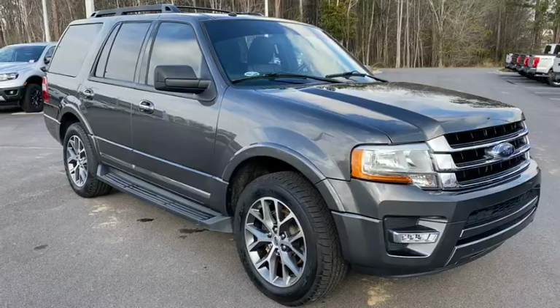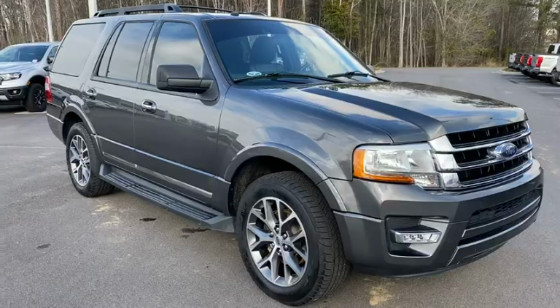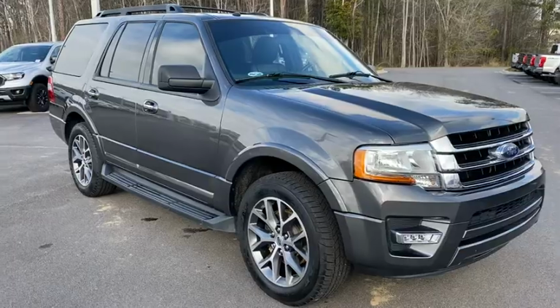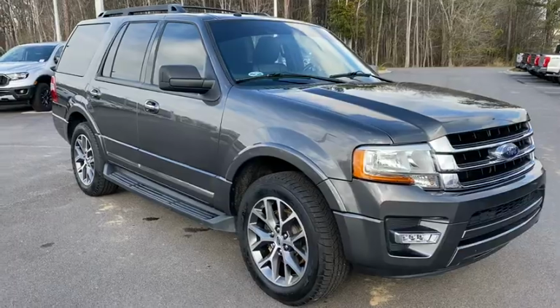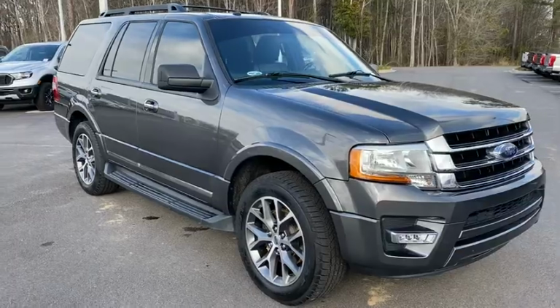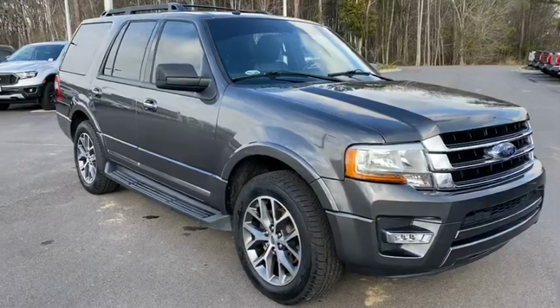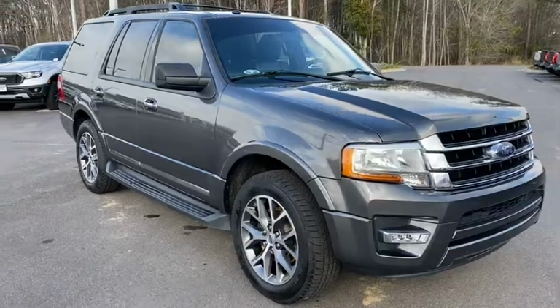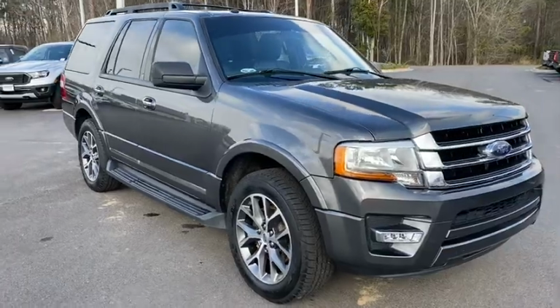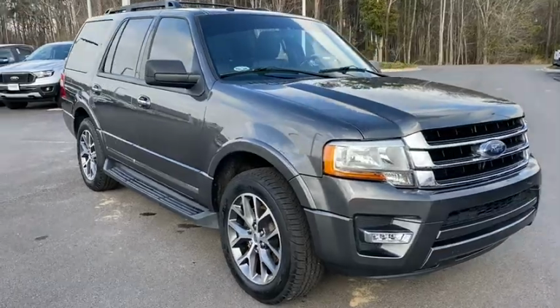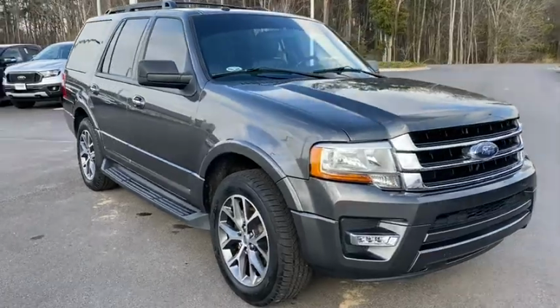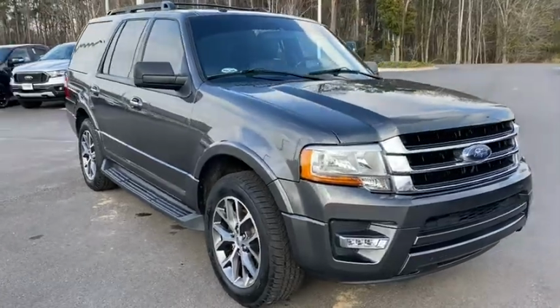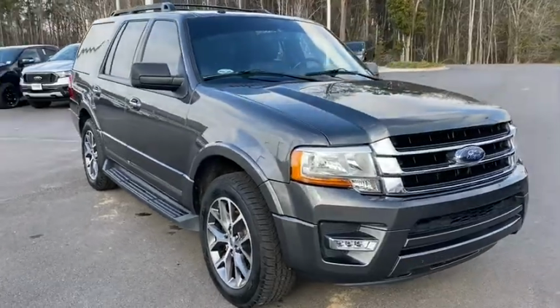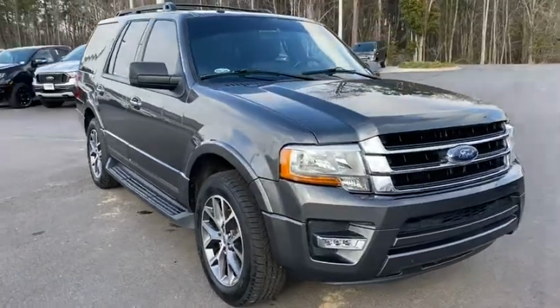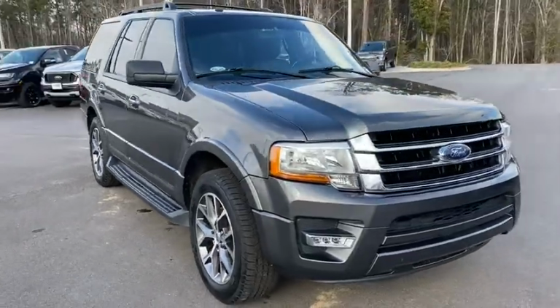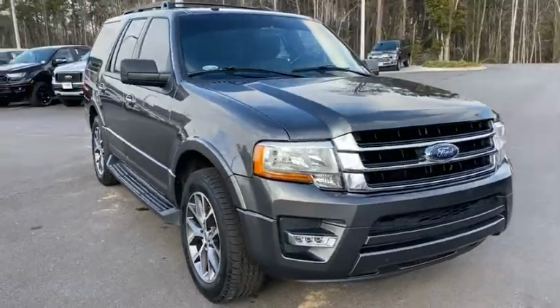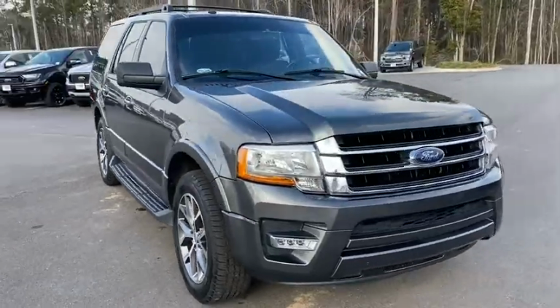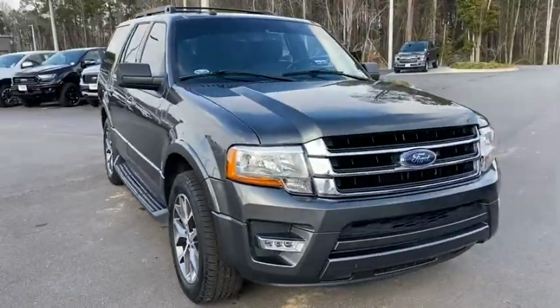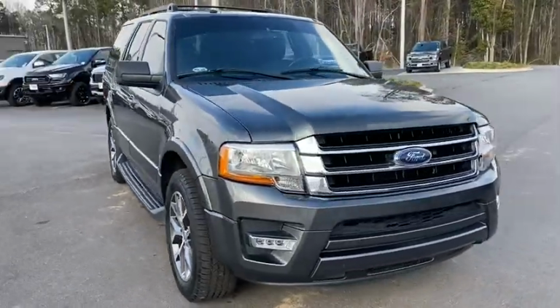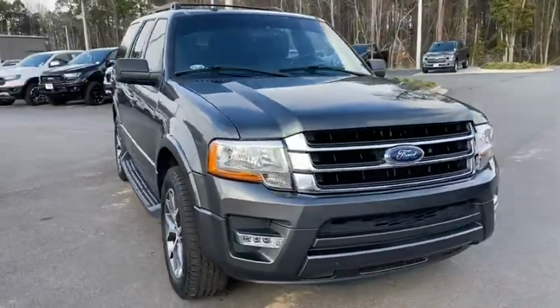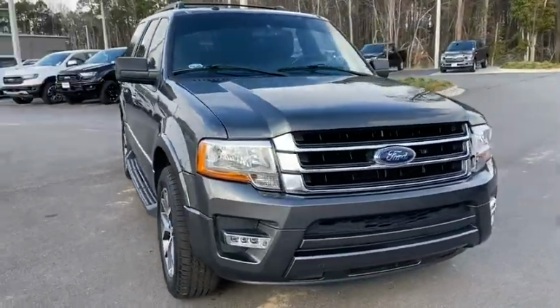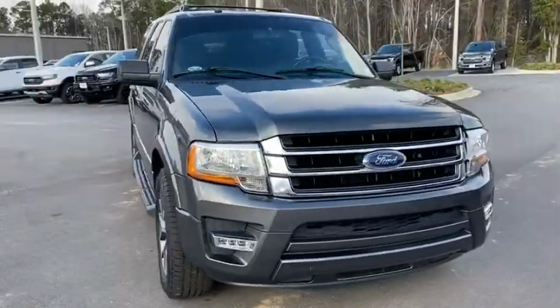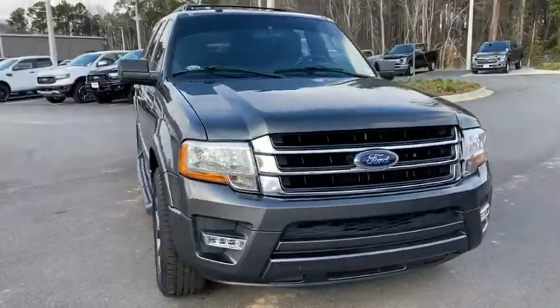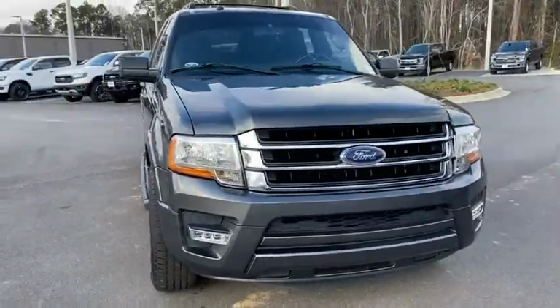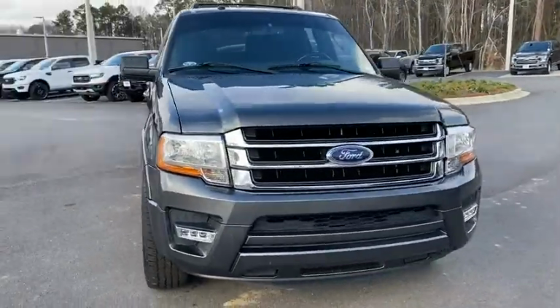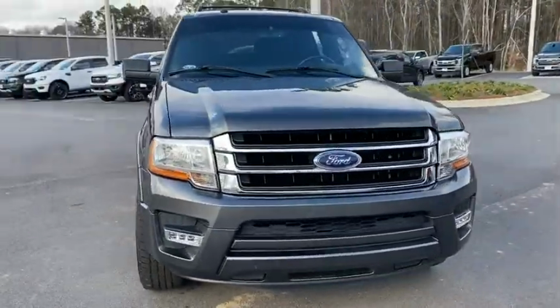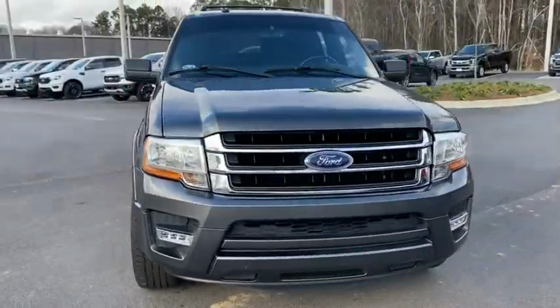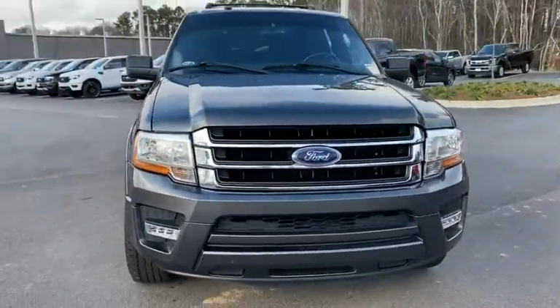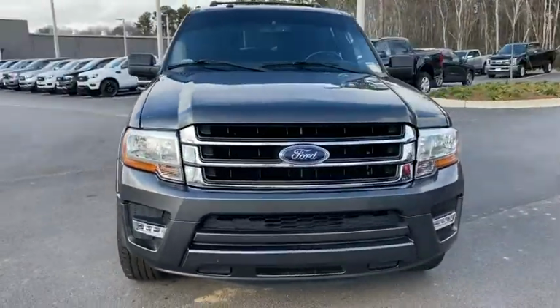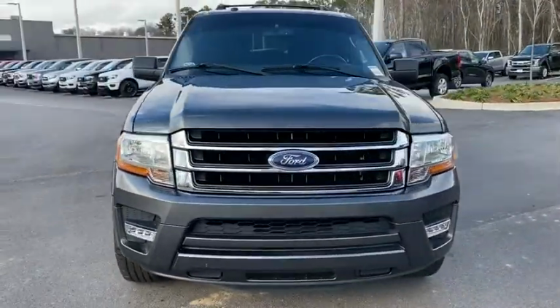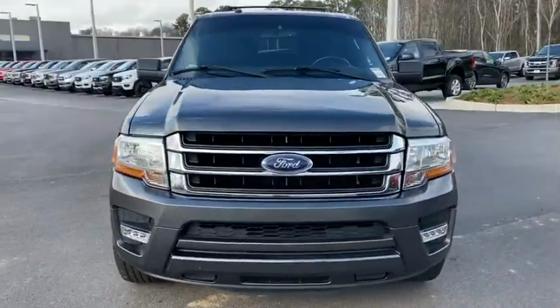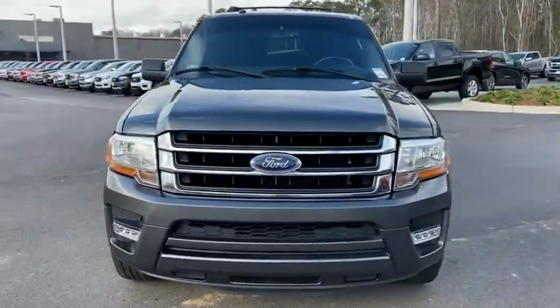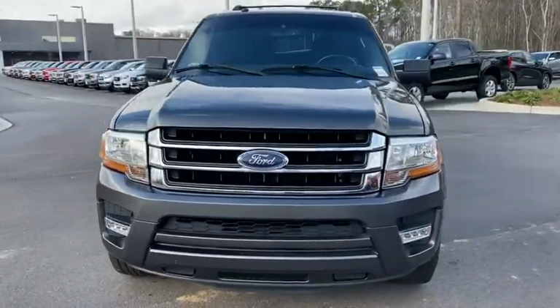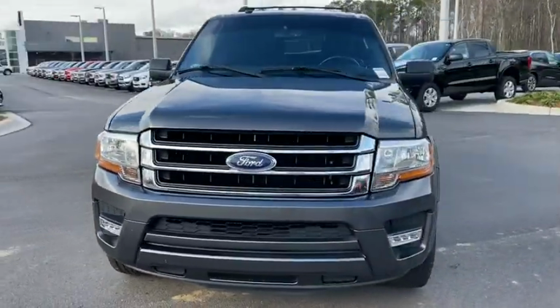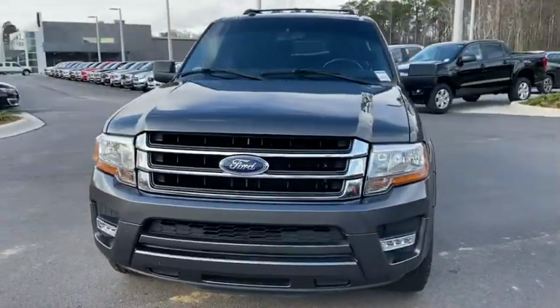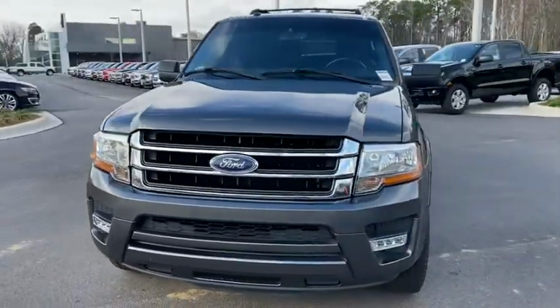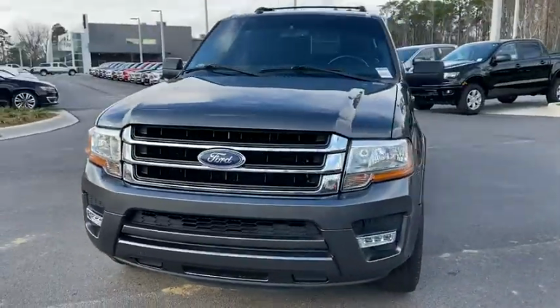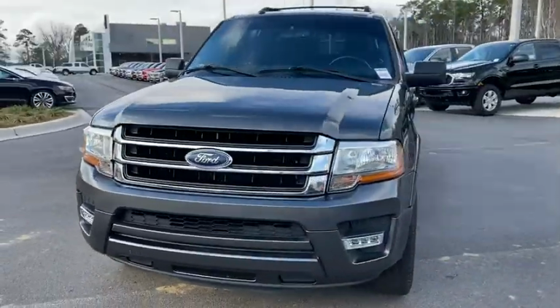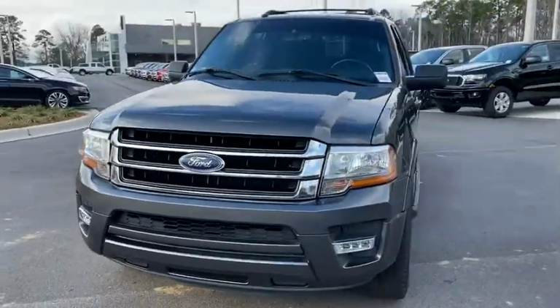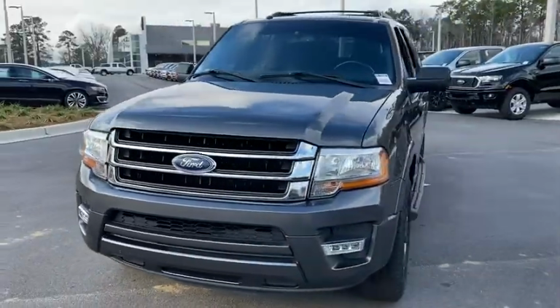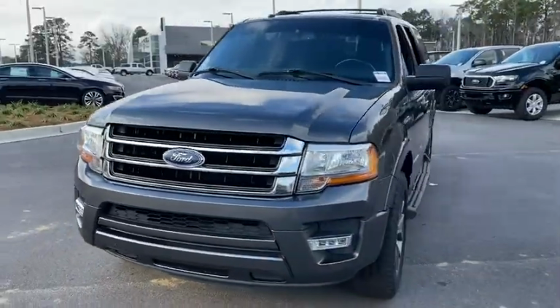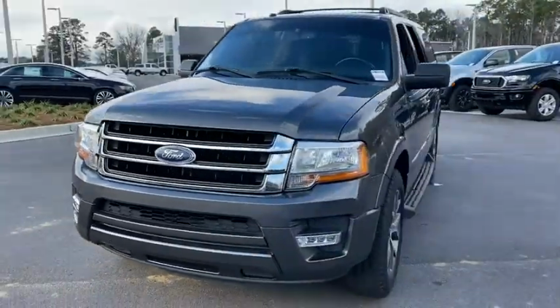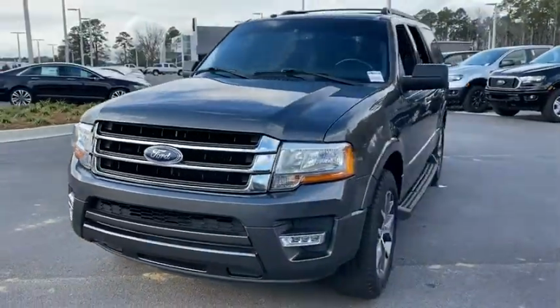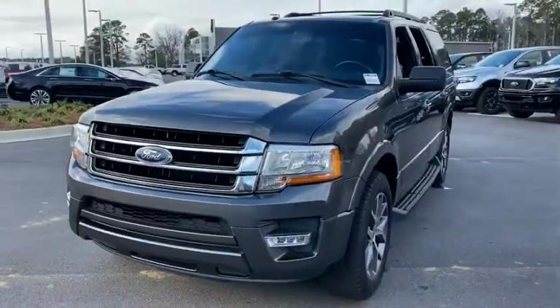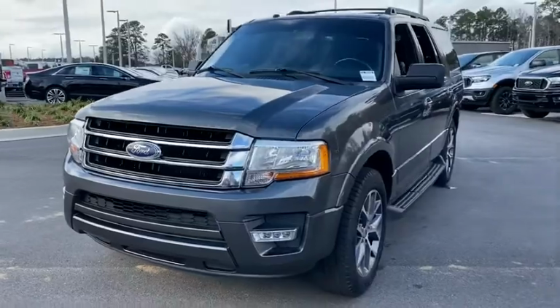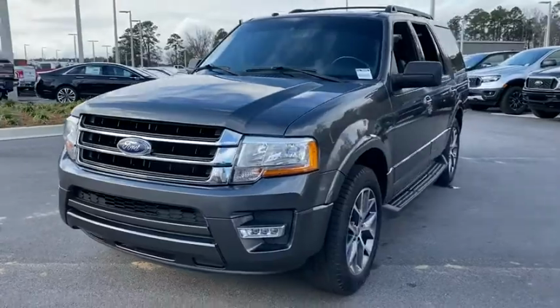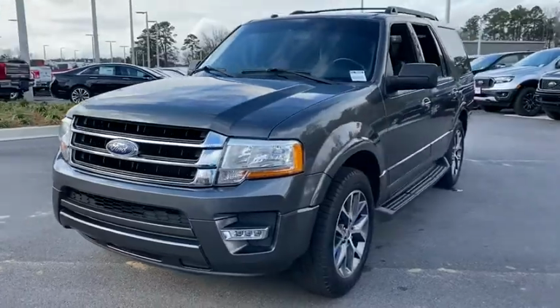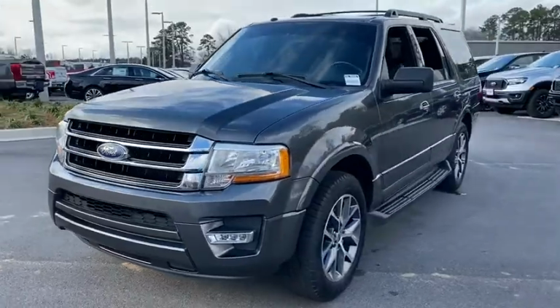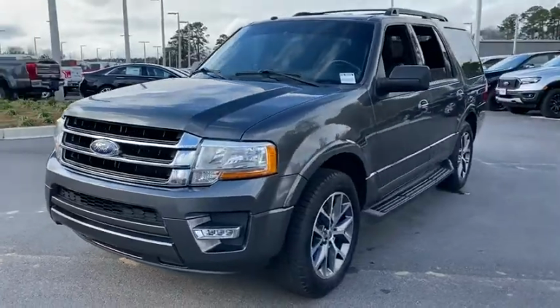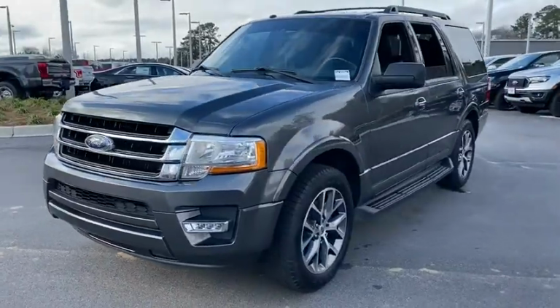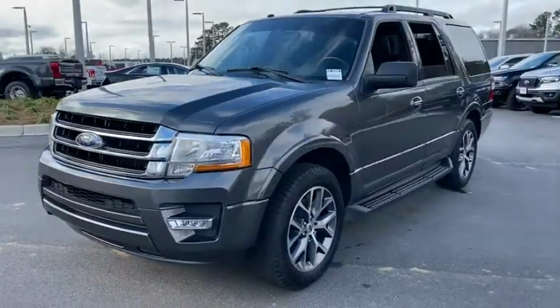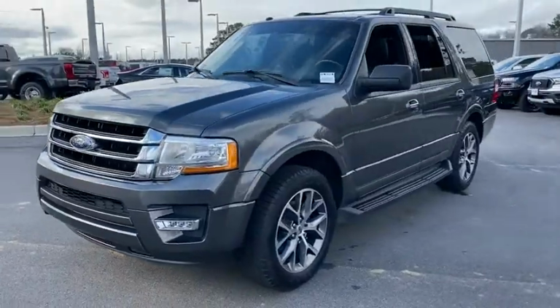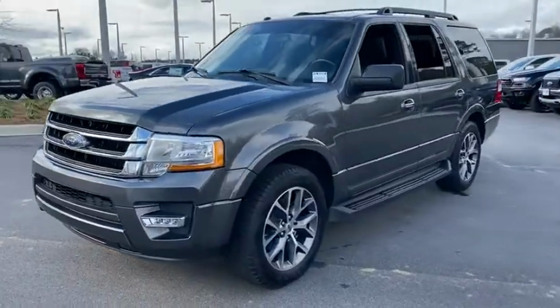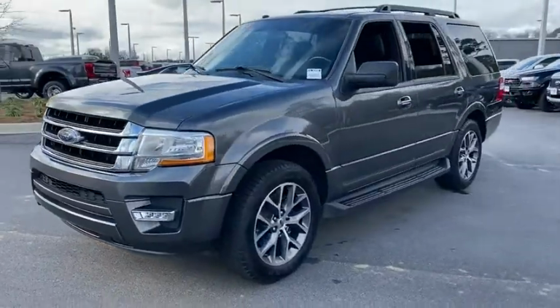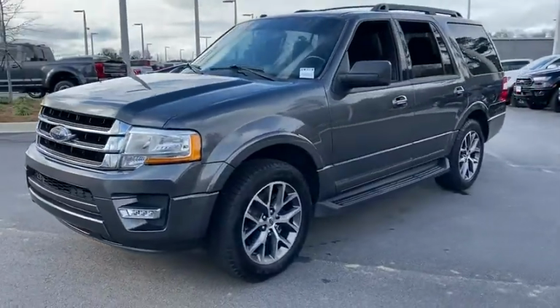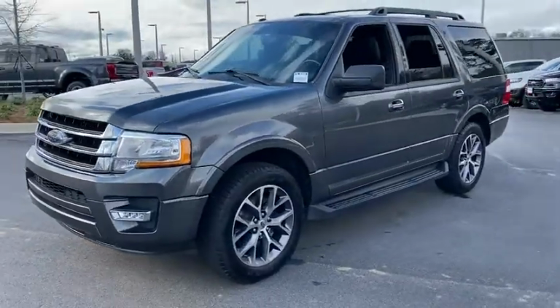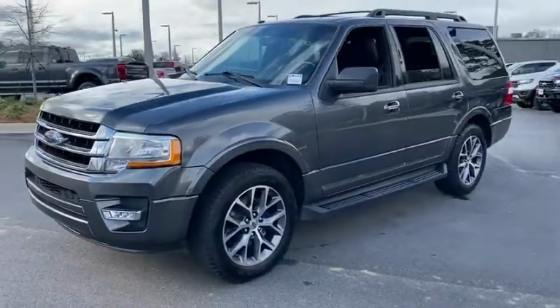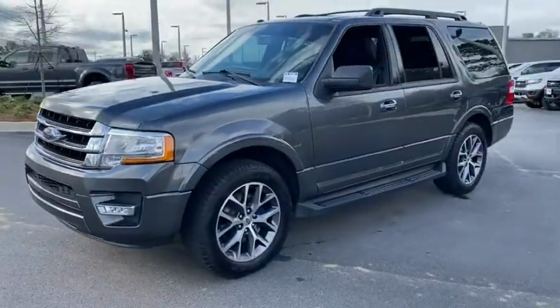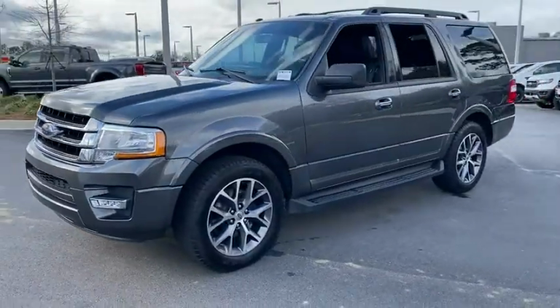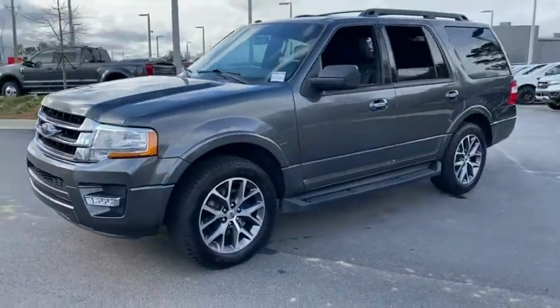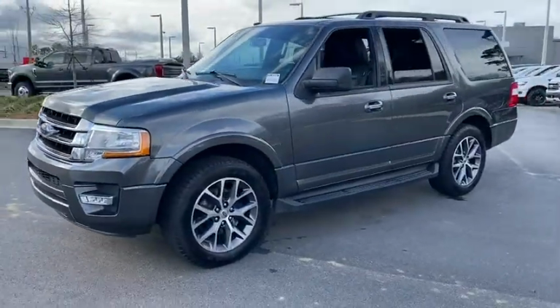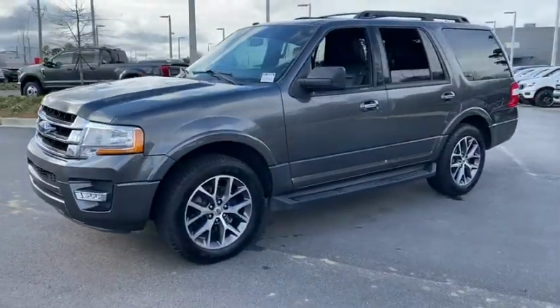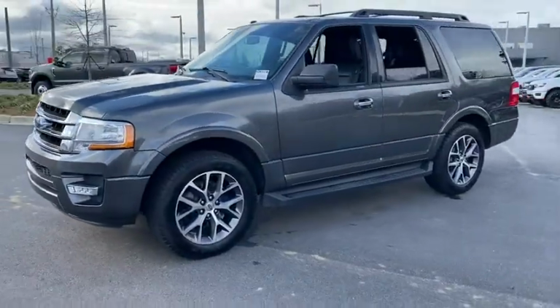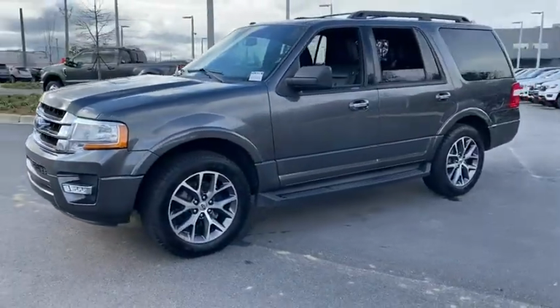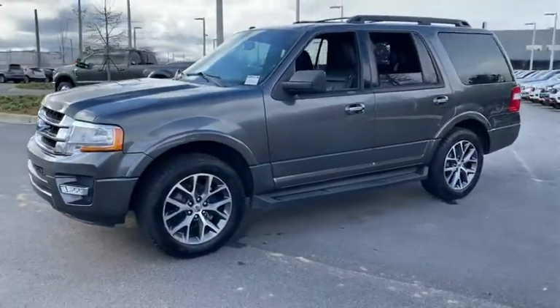Come test drive the 2017 Ford Expedition. Powerful, controlled, resourceful. Expedition.